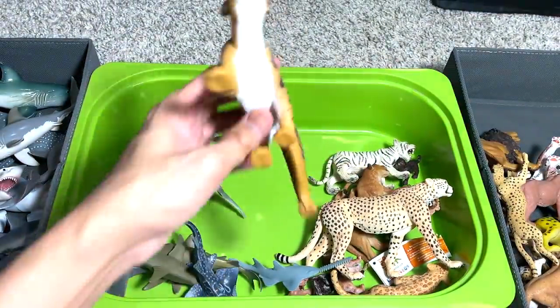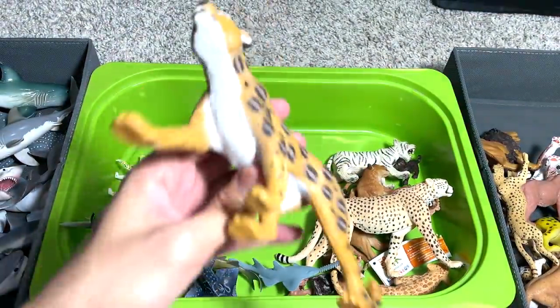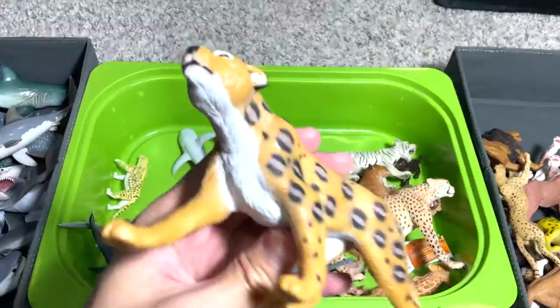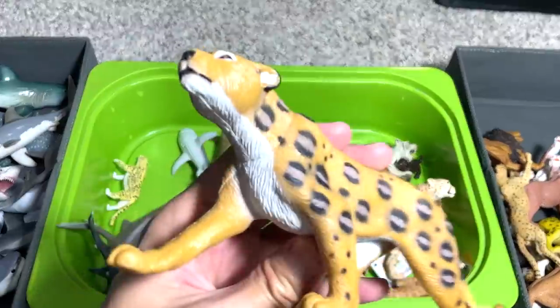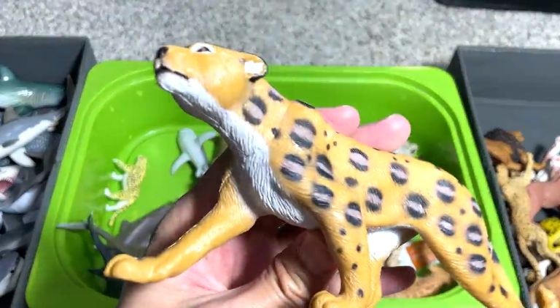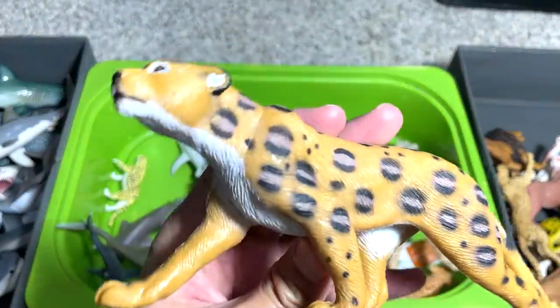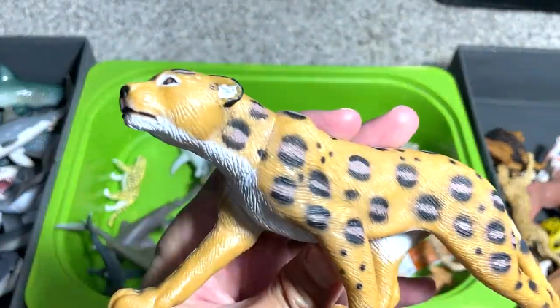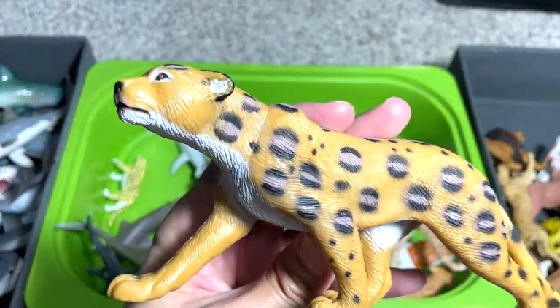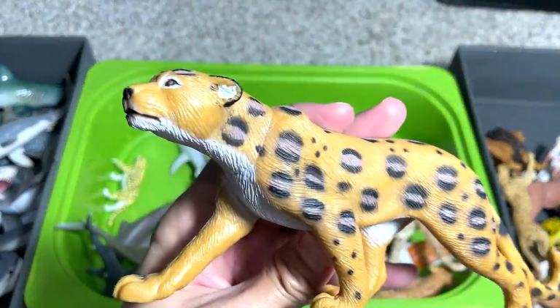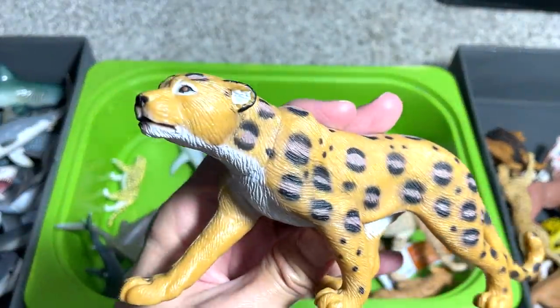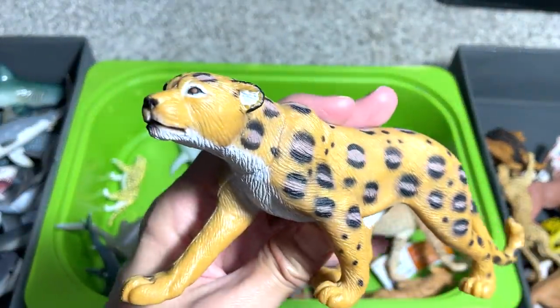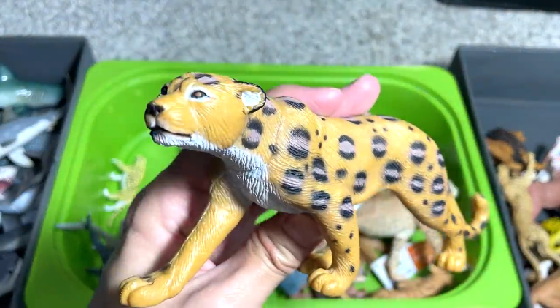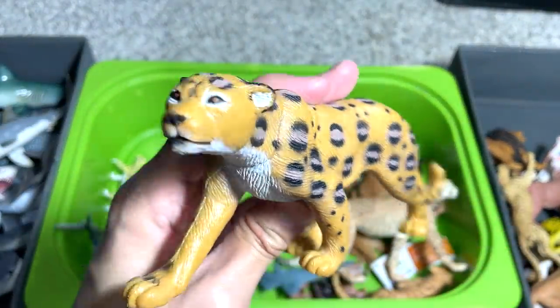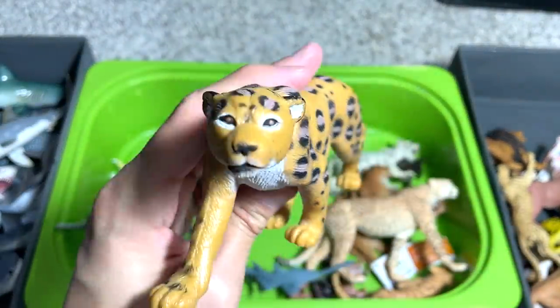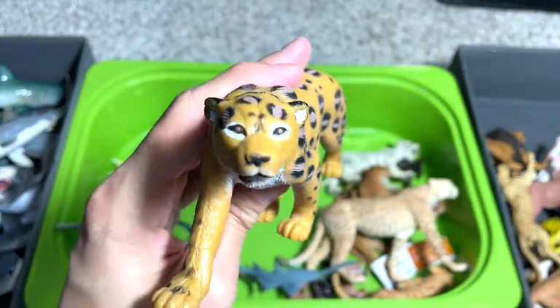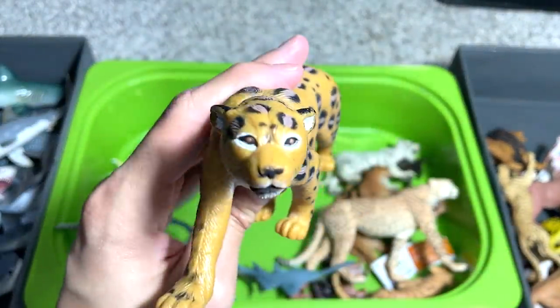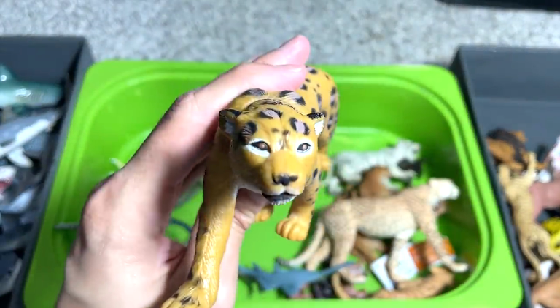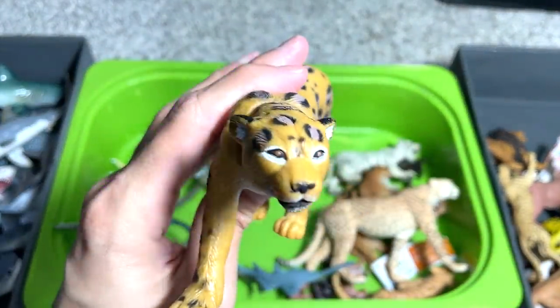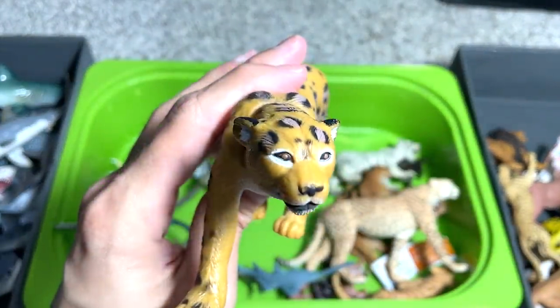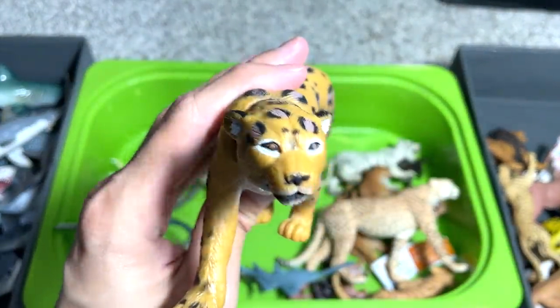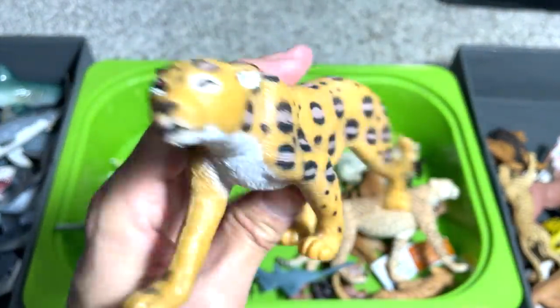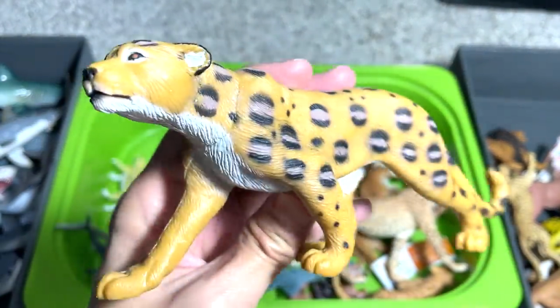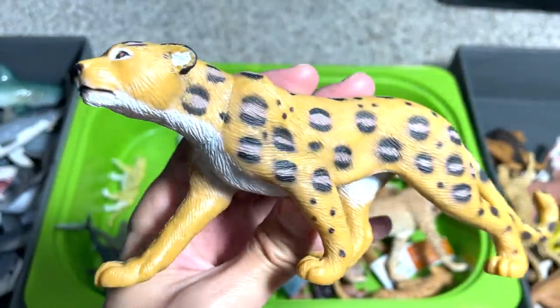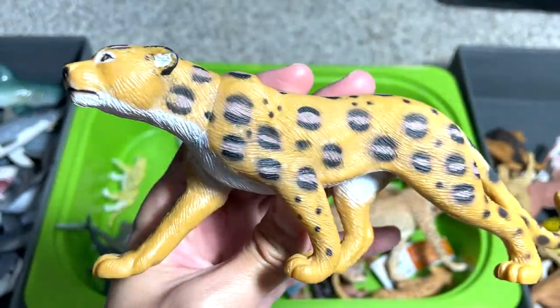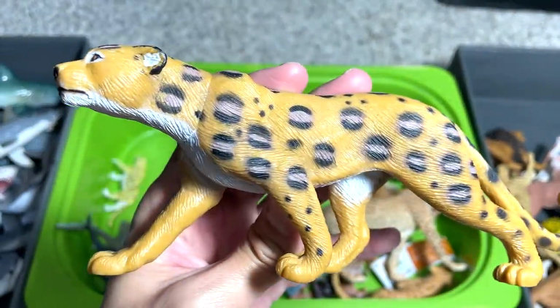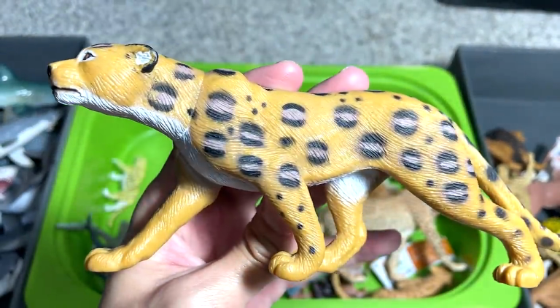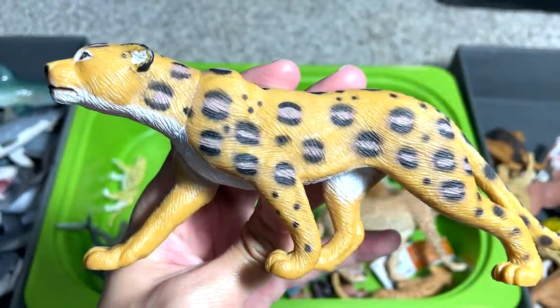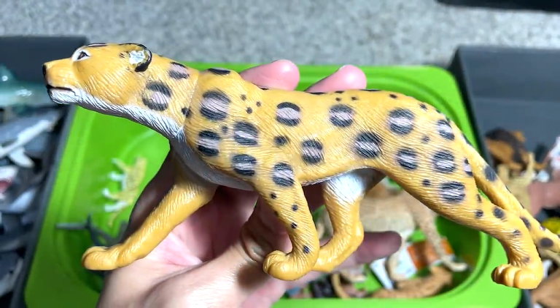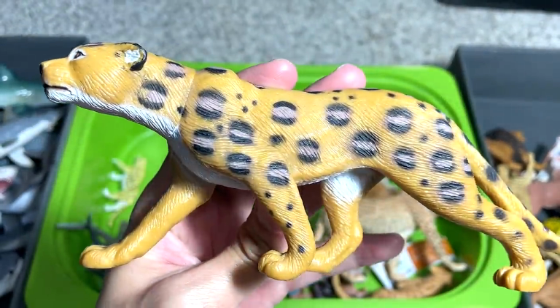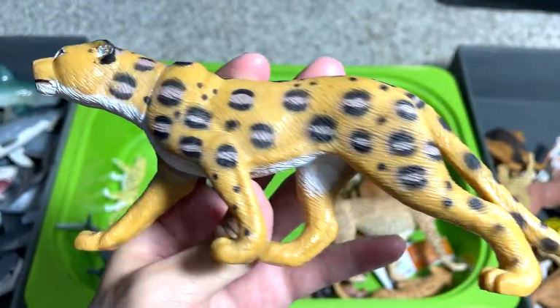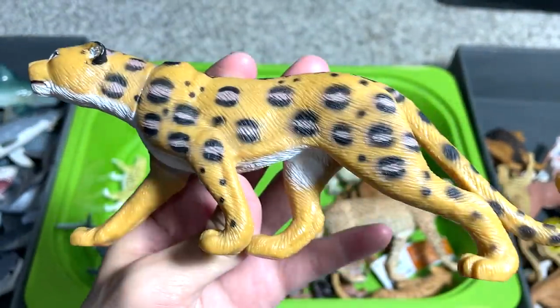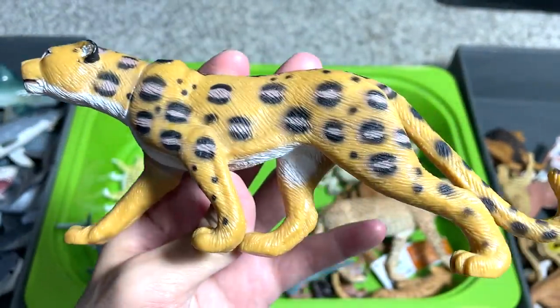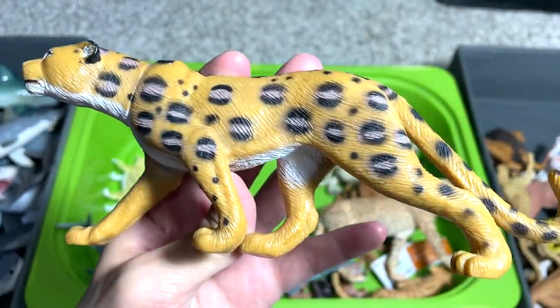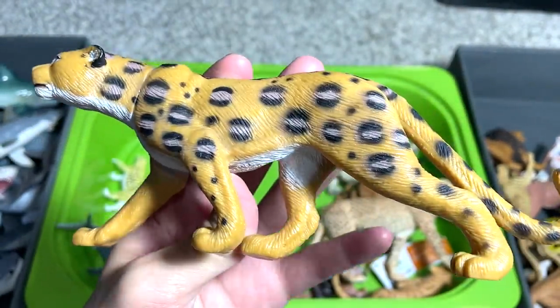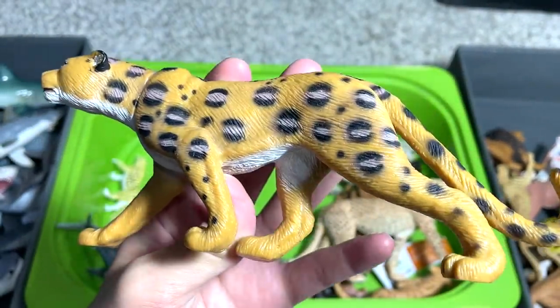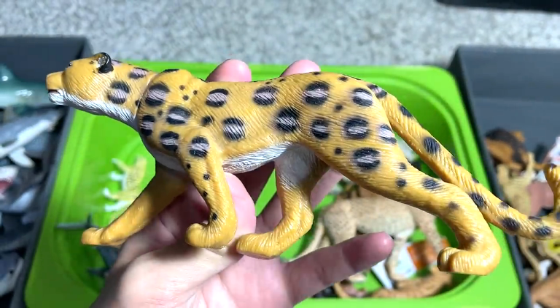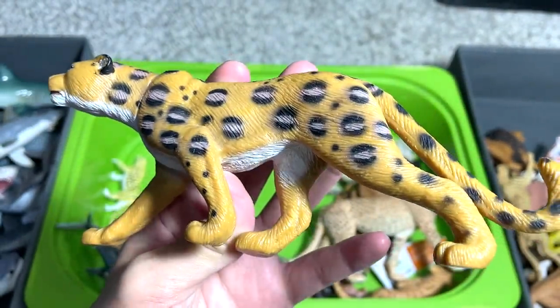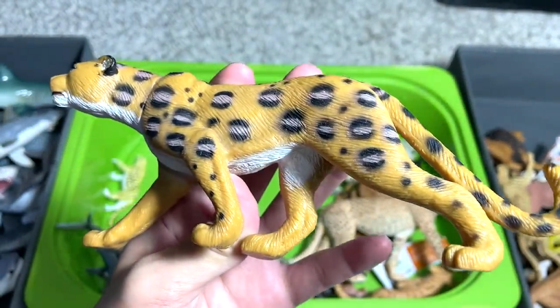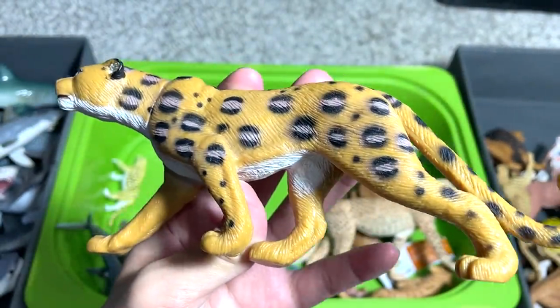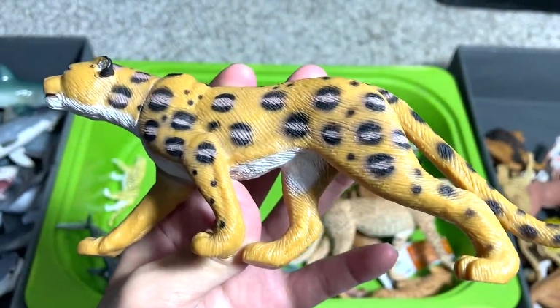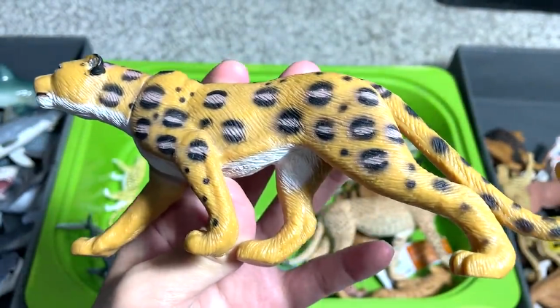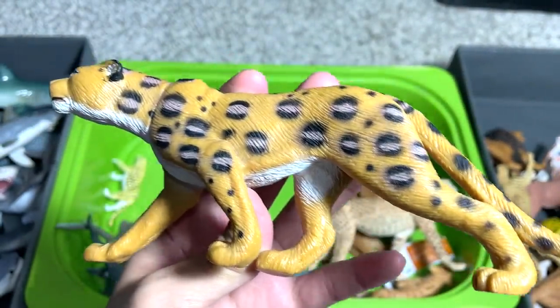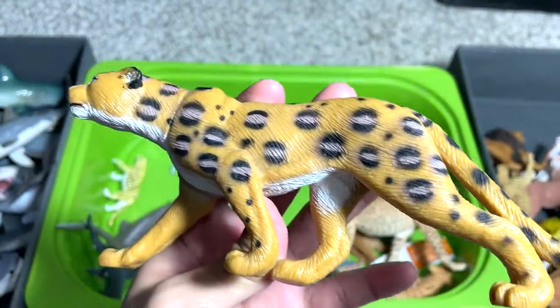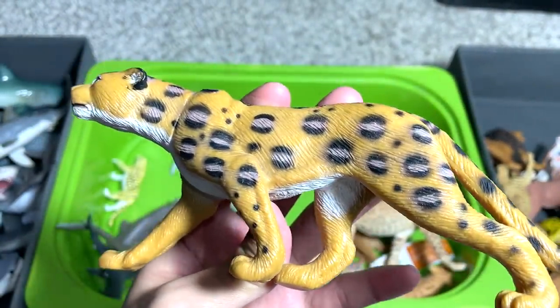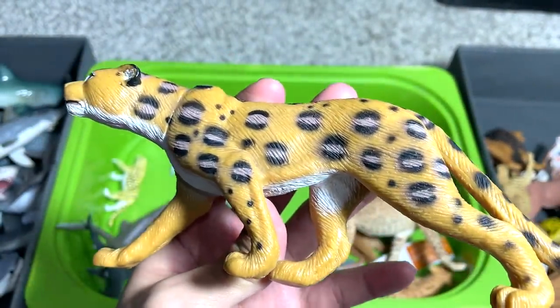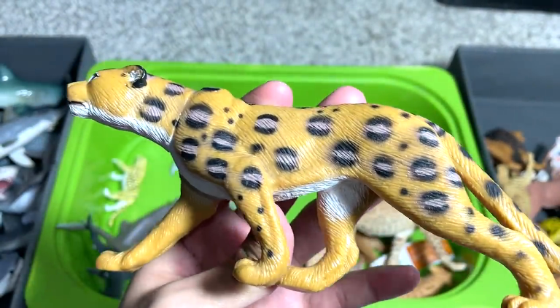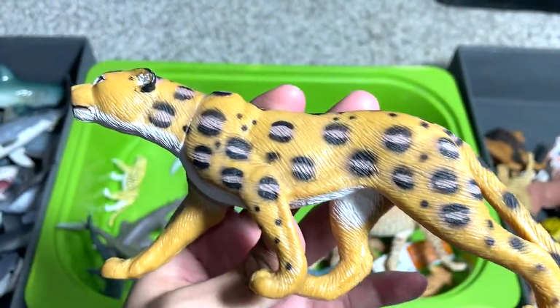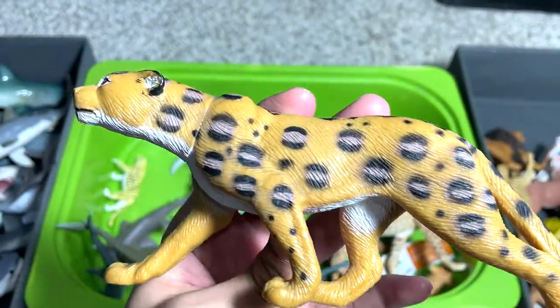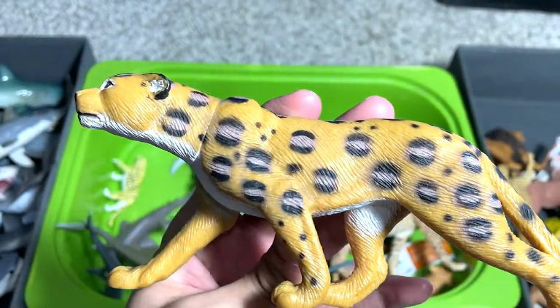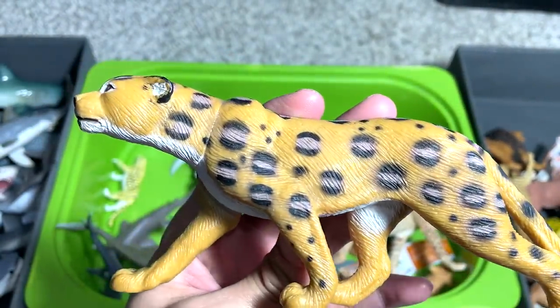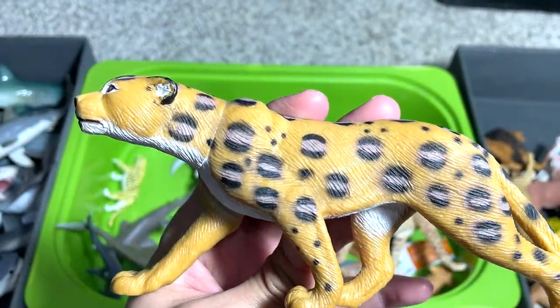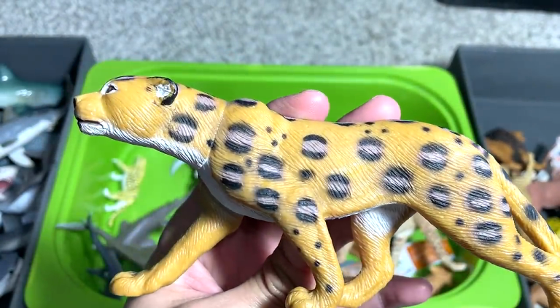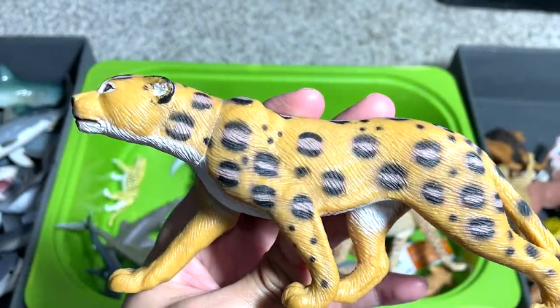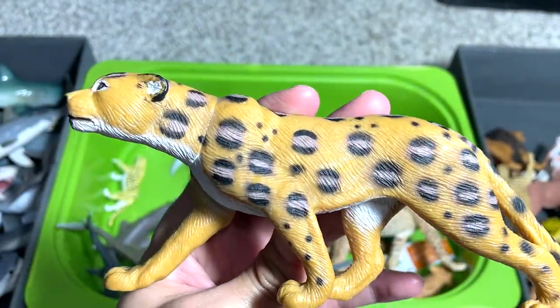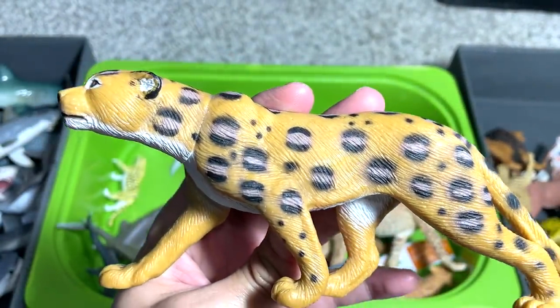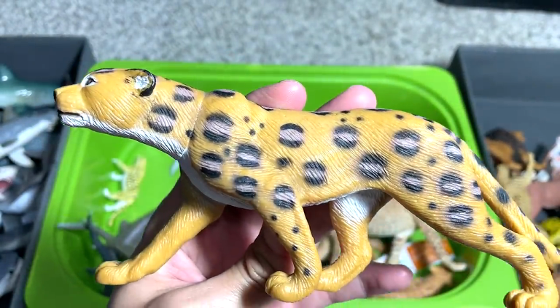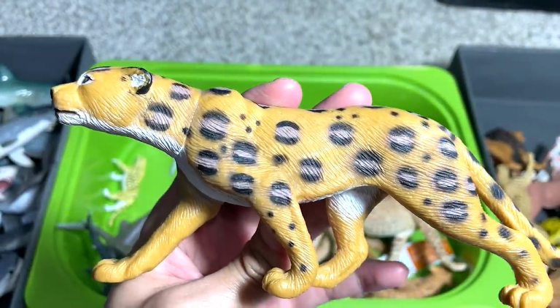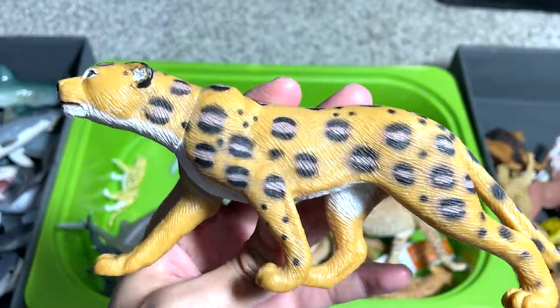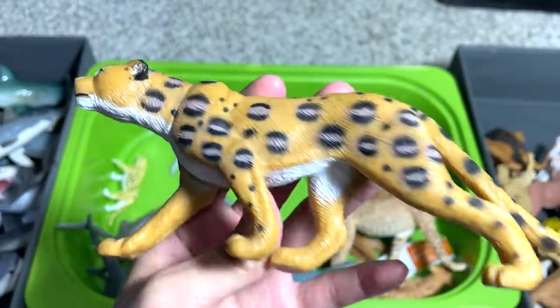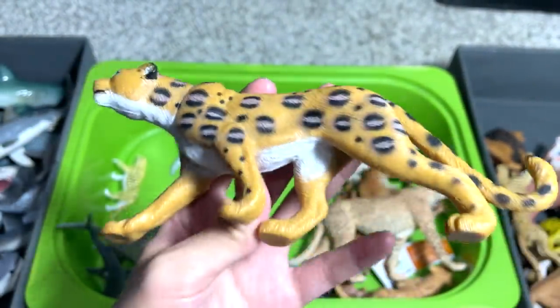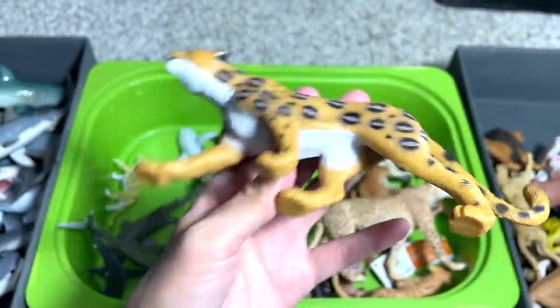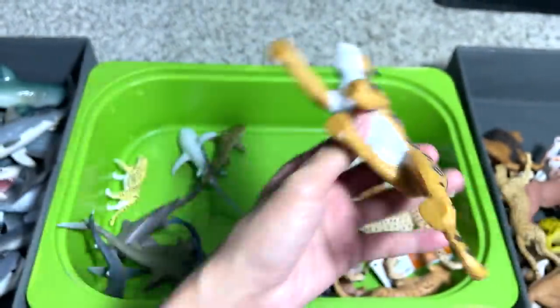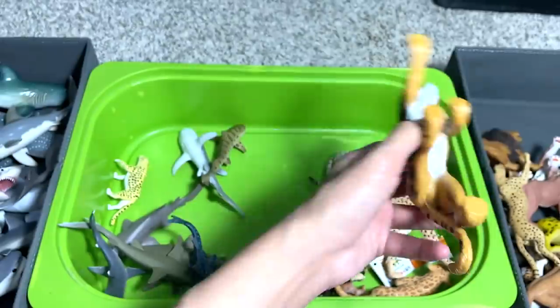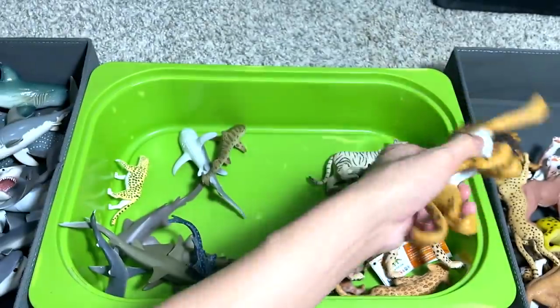This is one of the budget sets — a cheetah. I can't even tell whether it's a cheetah or a leopard; it could be a leopard.